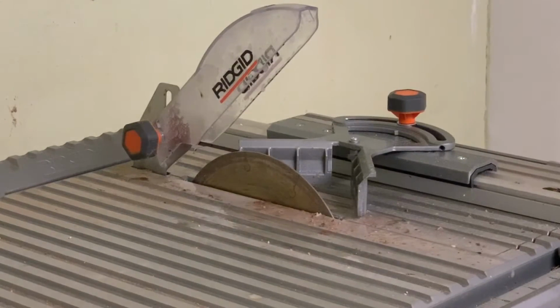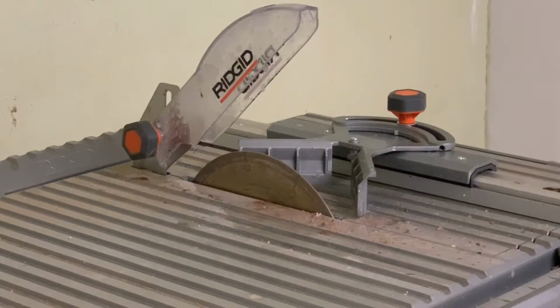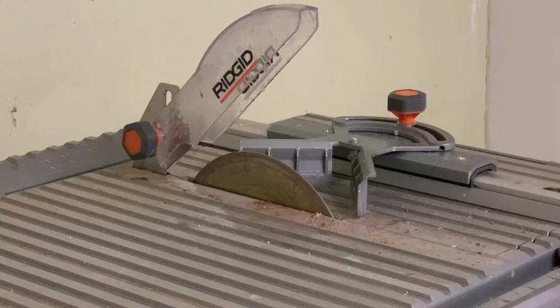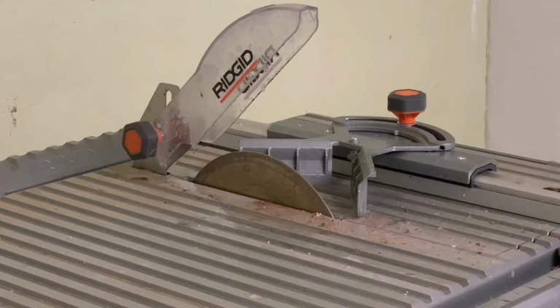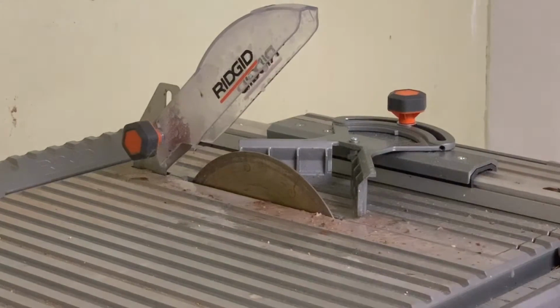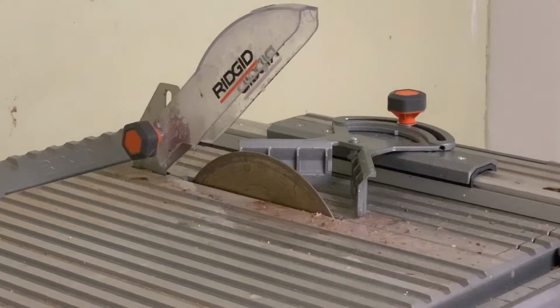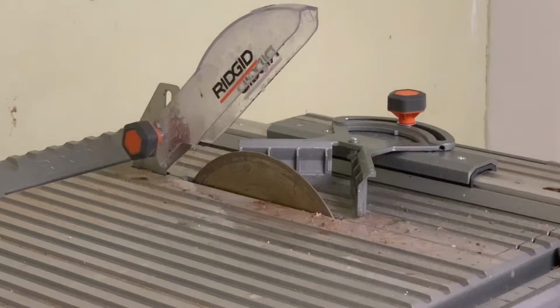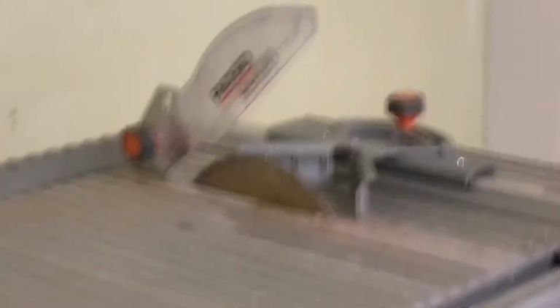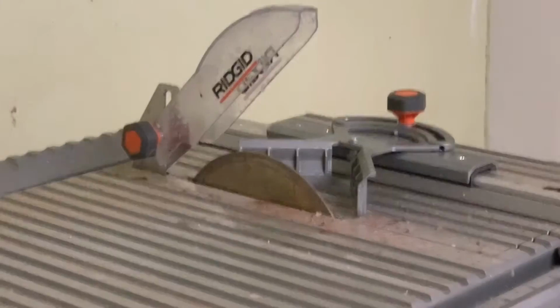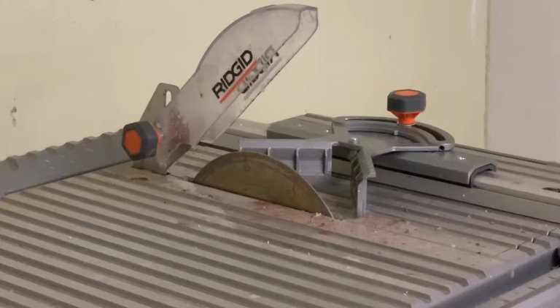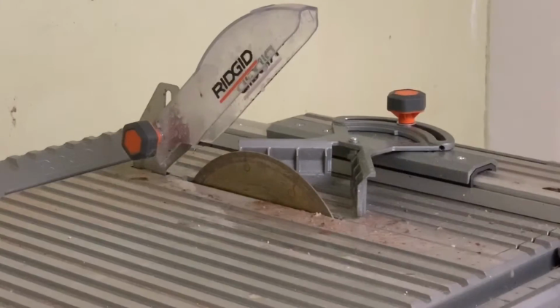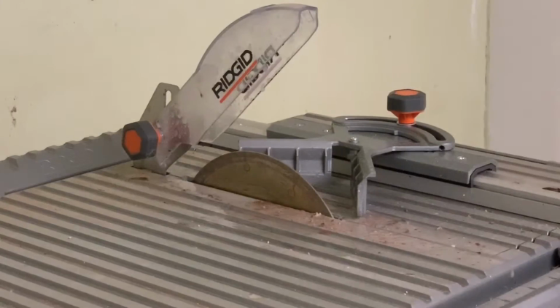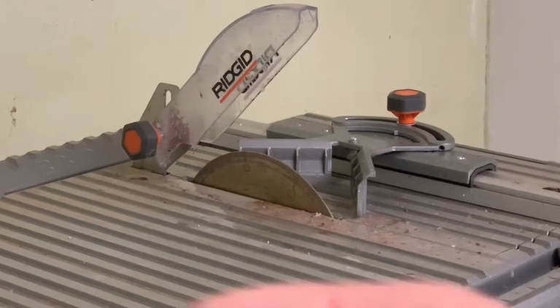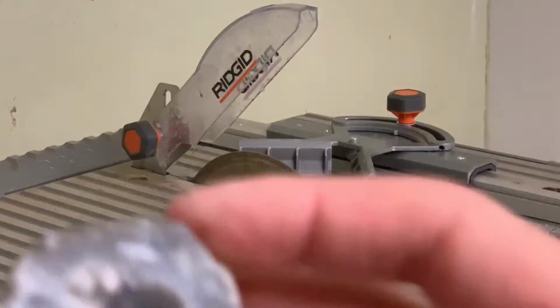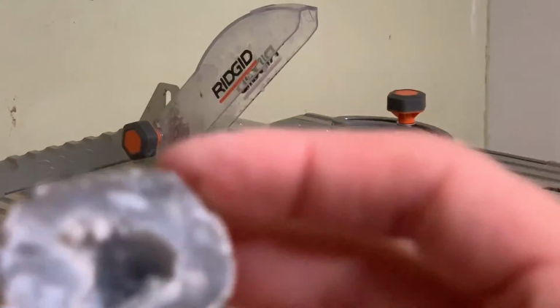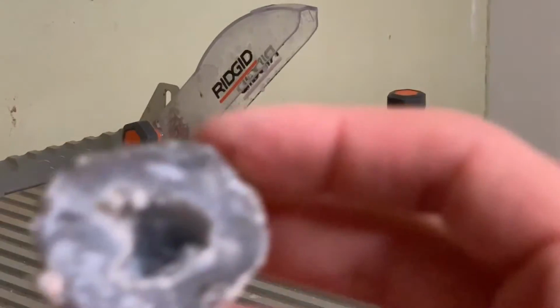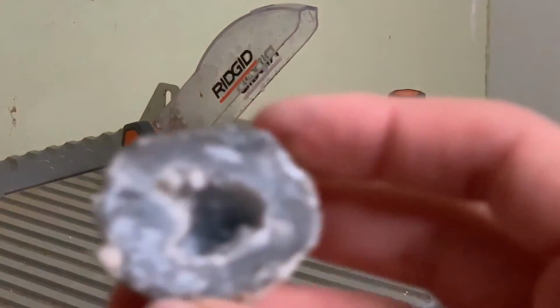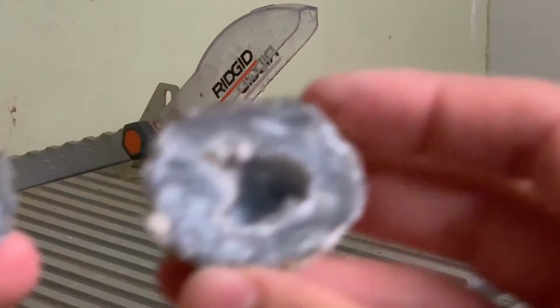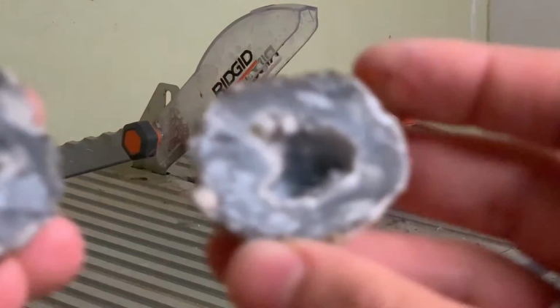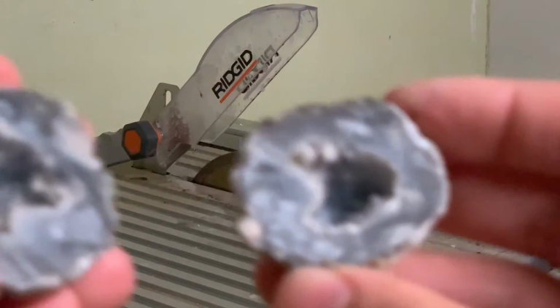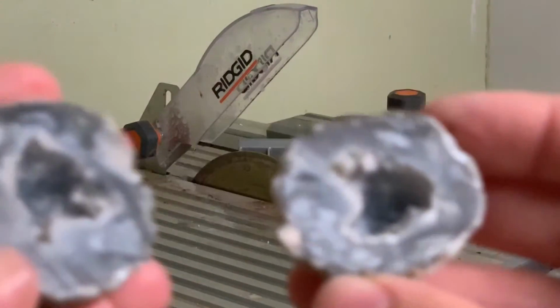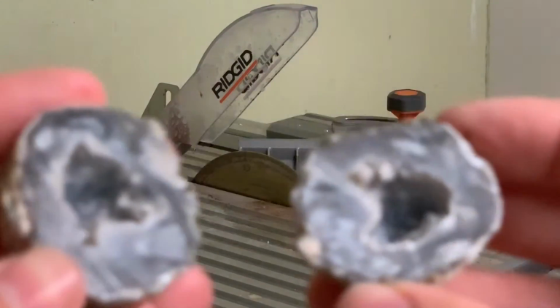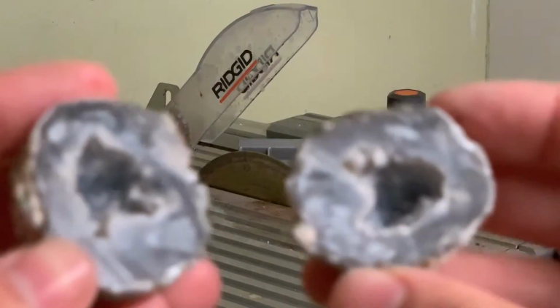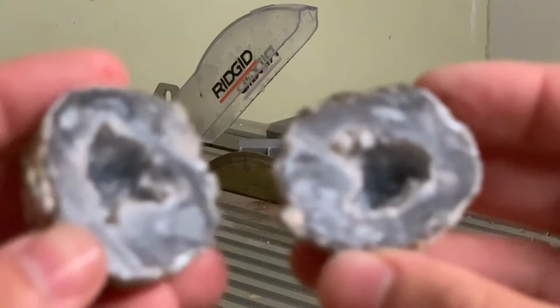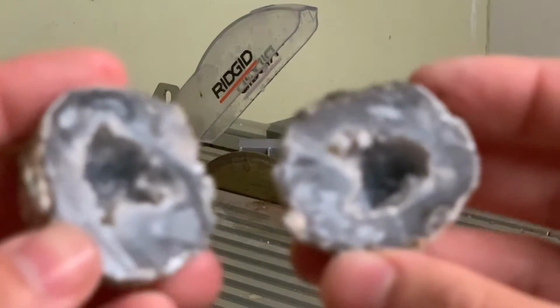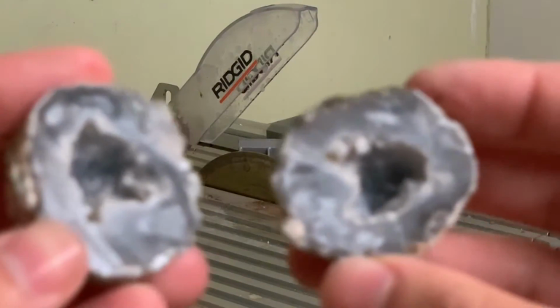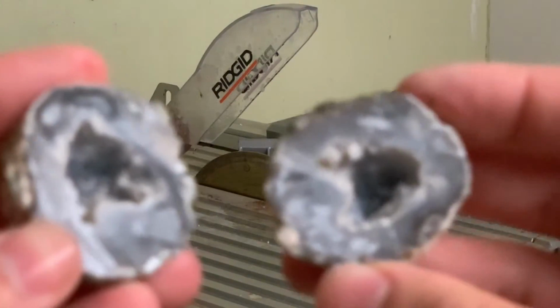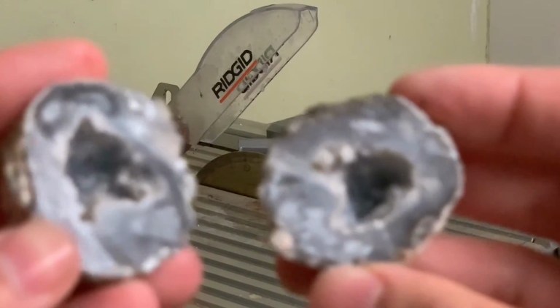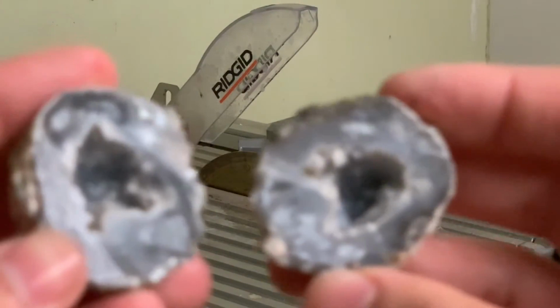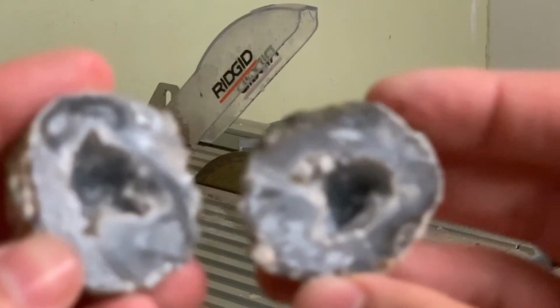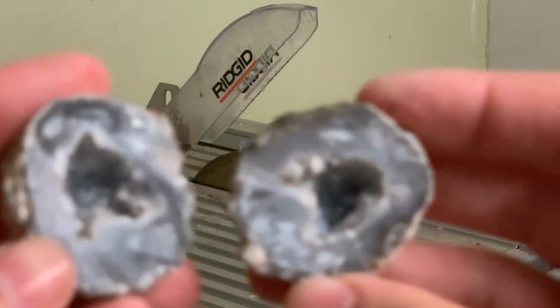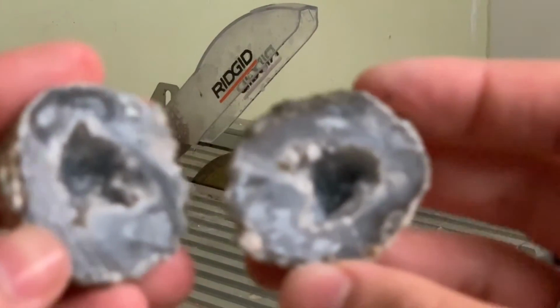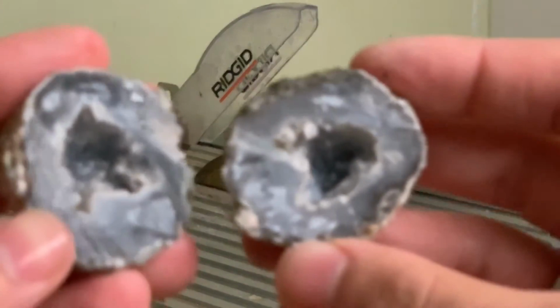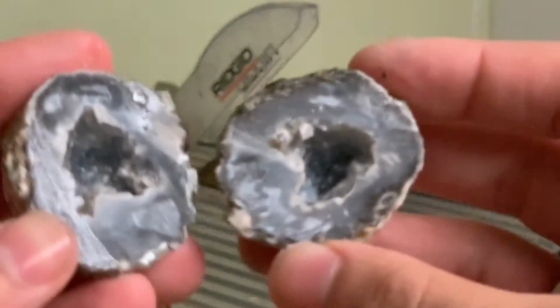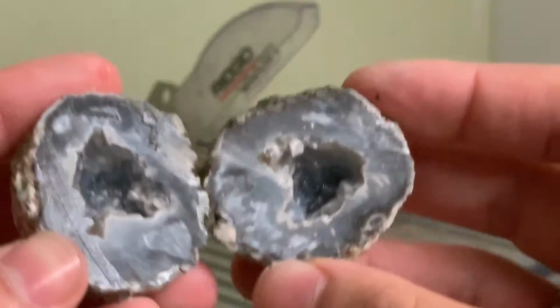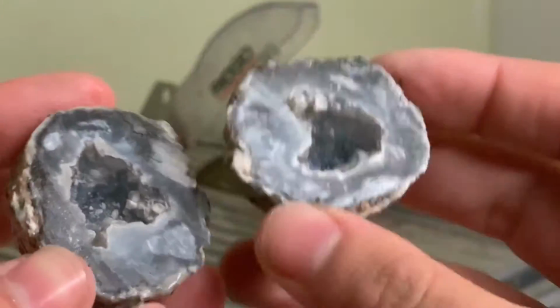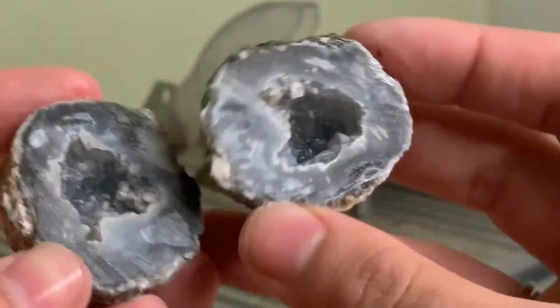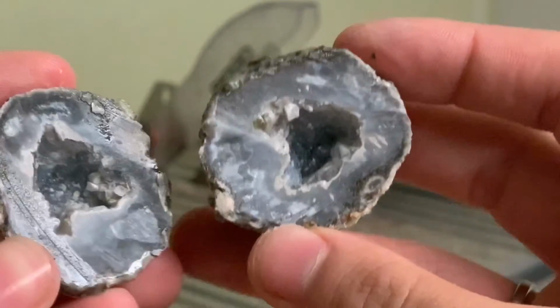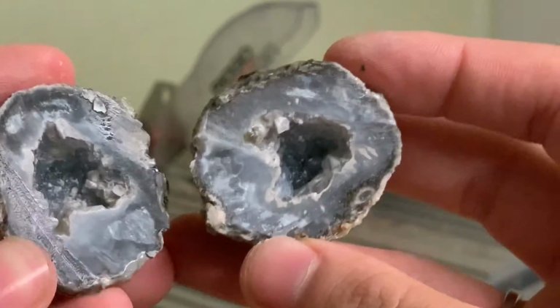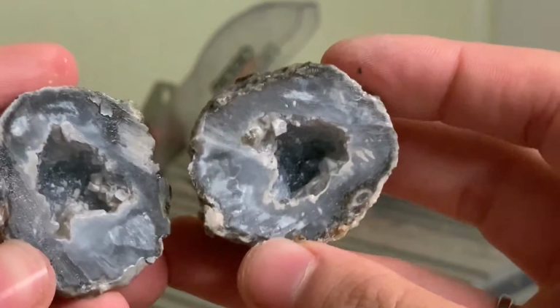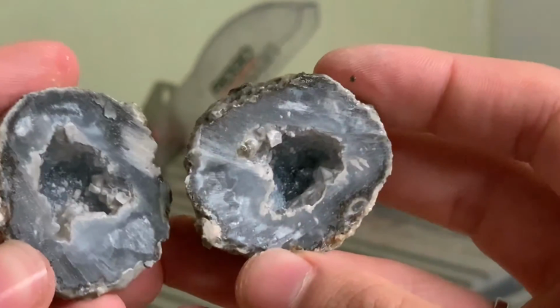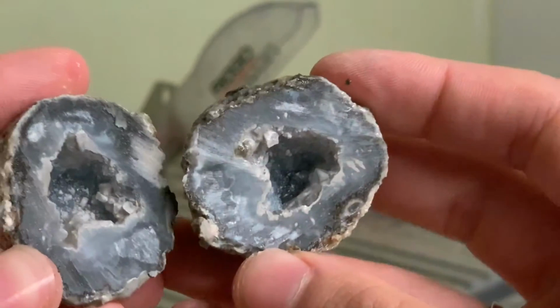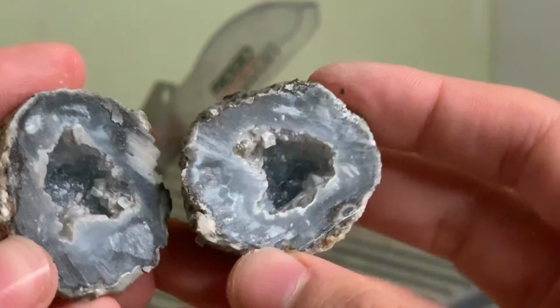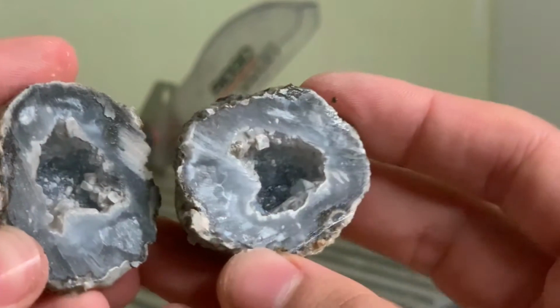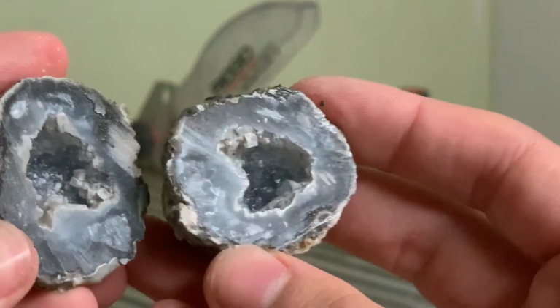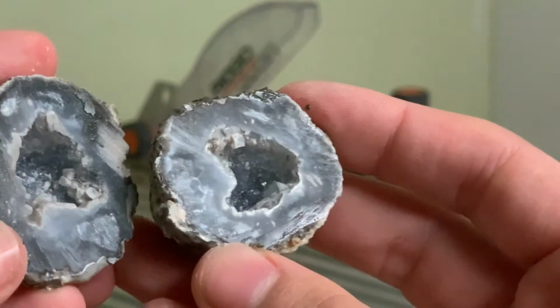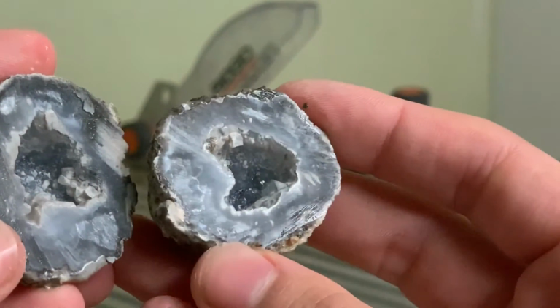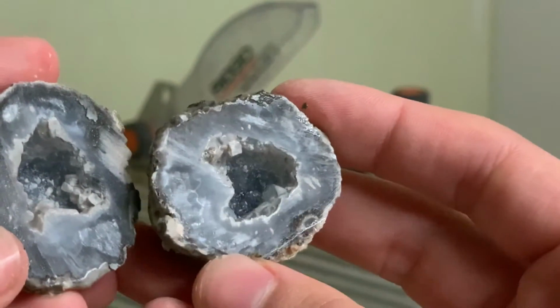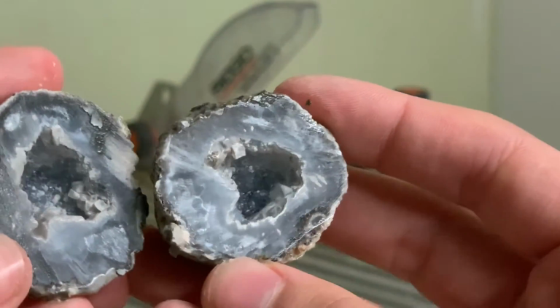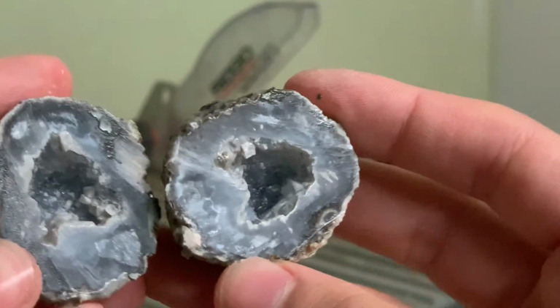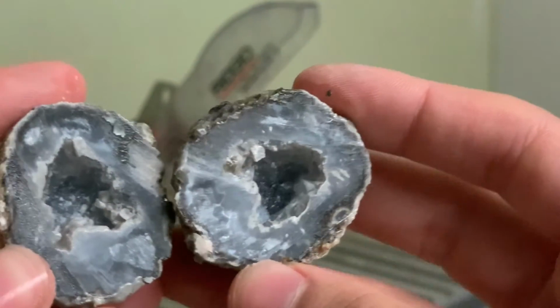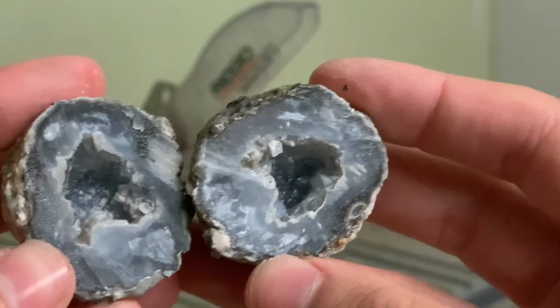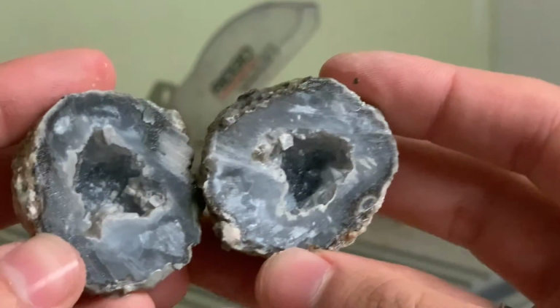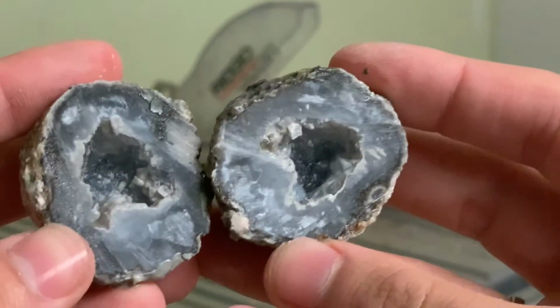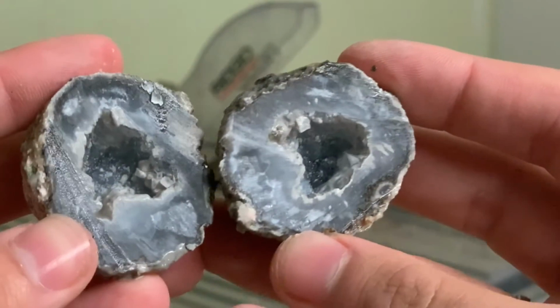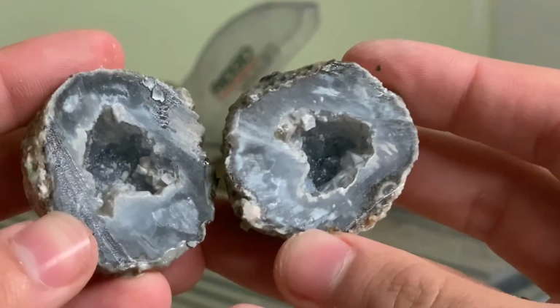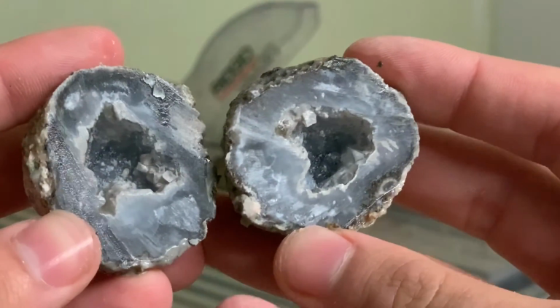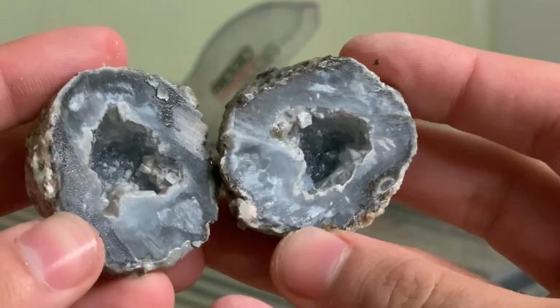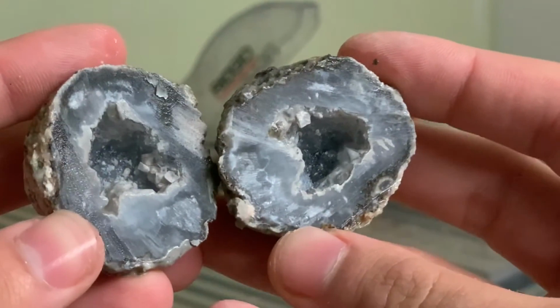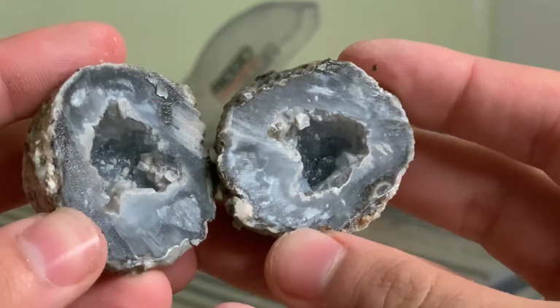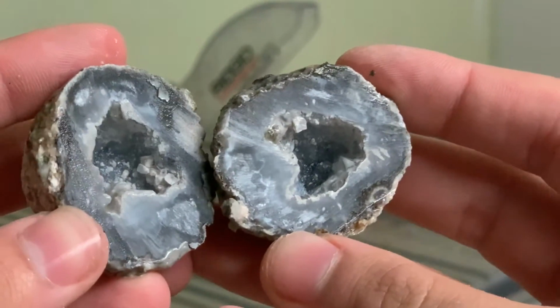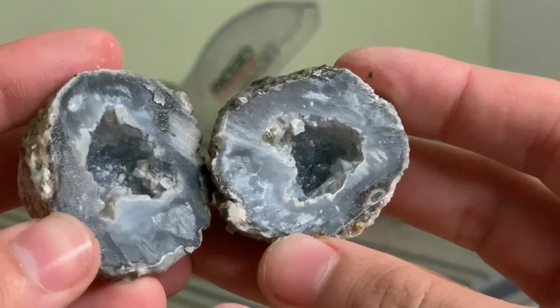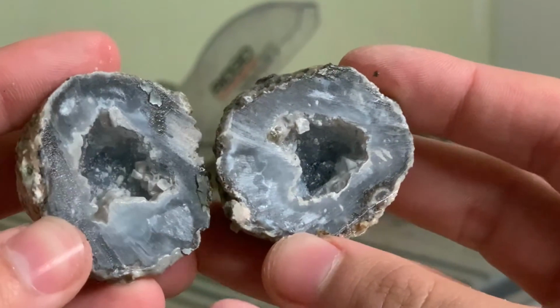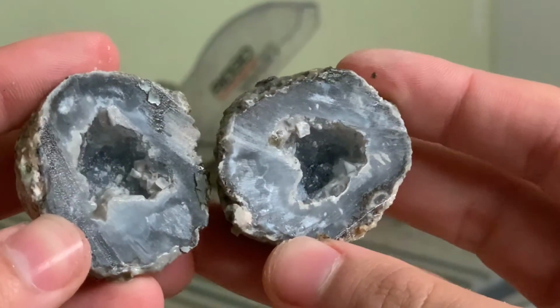And that last cut produced a beautiful cavity on the inside for us to see.